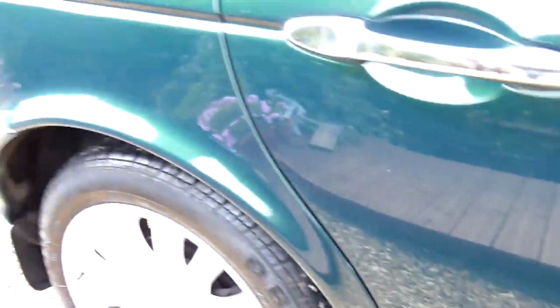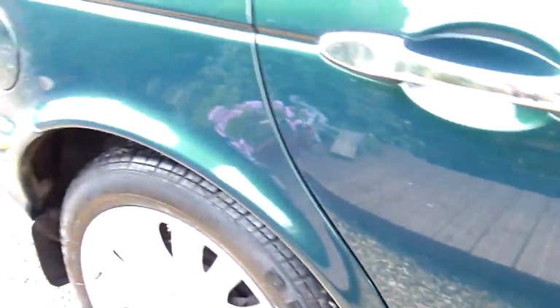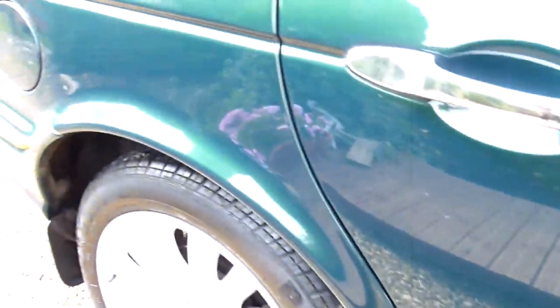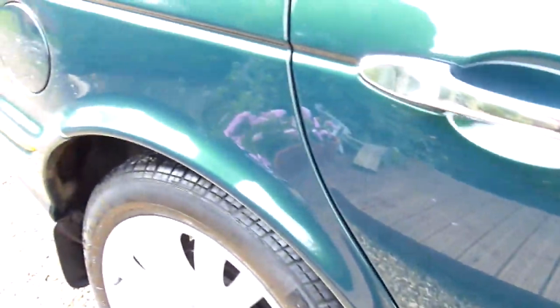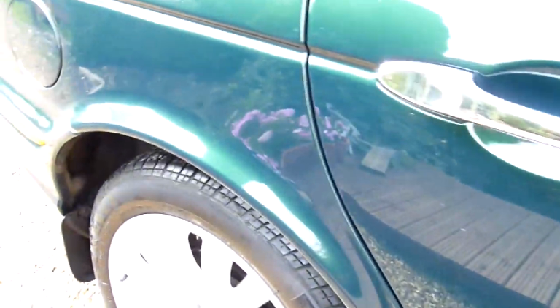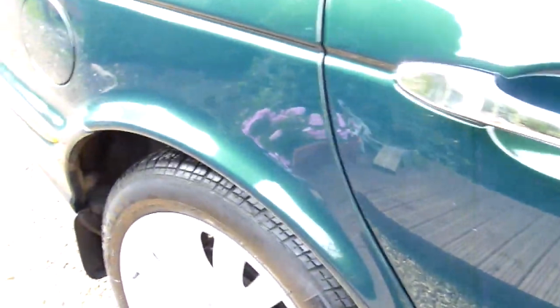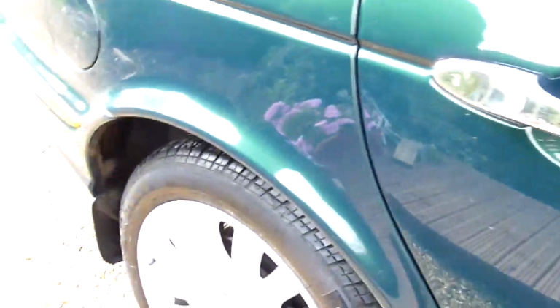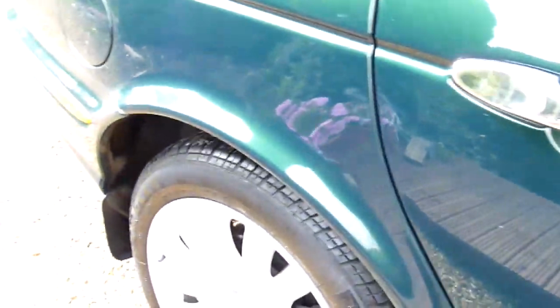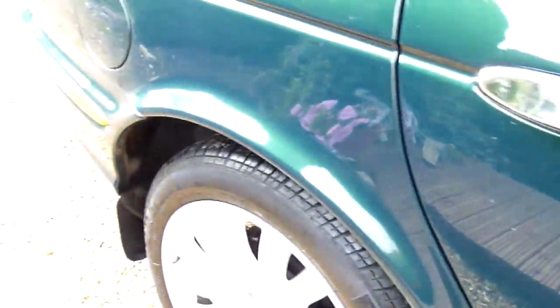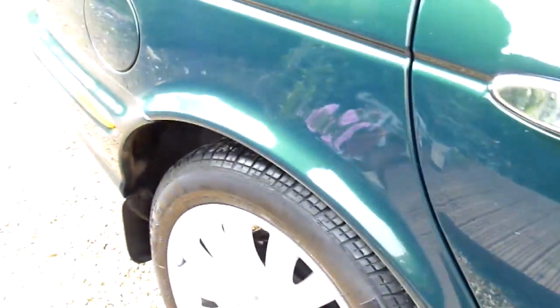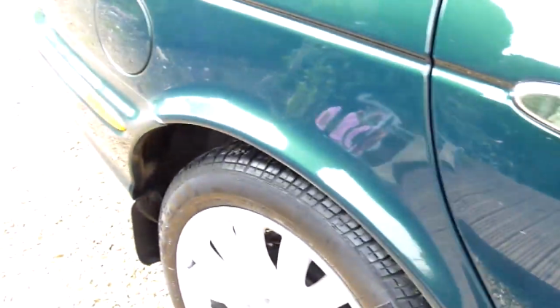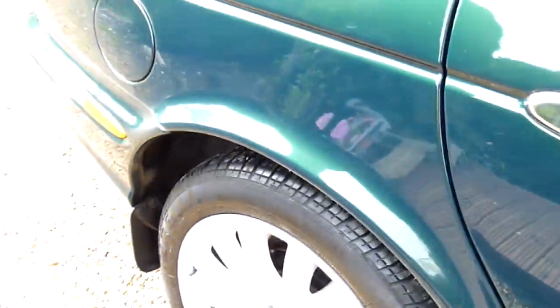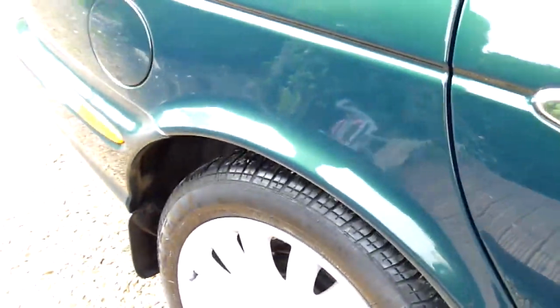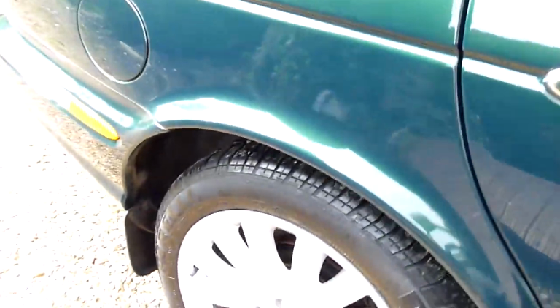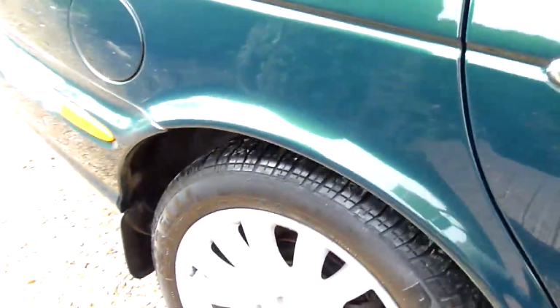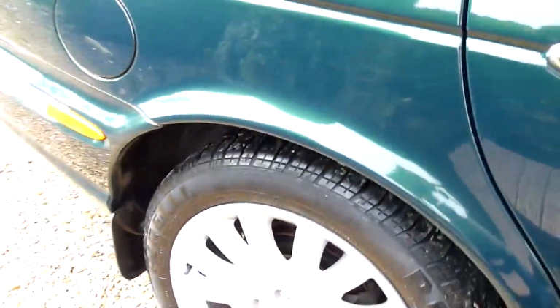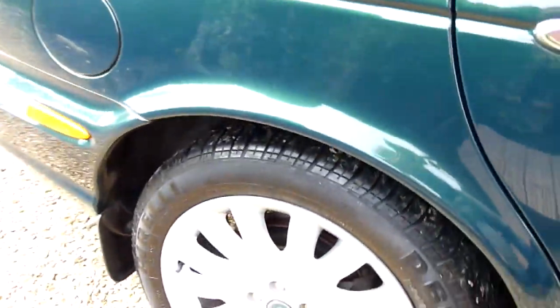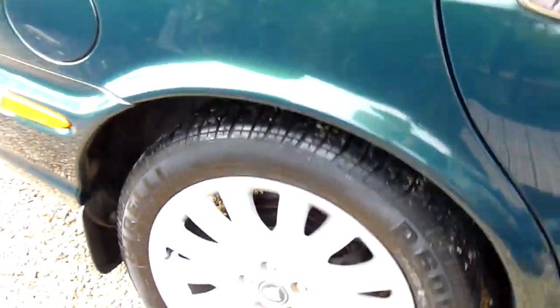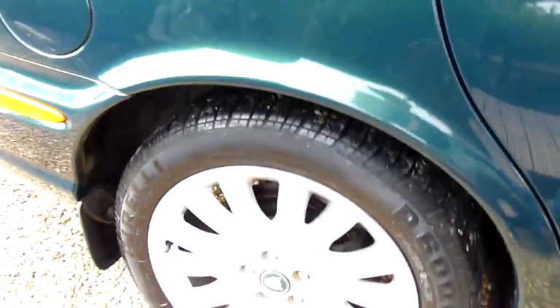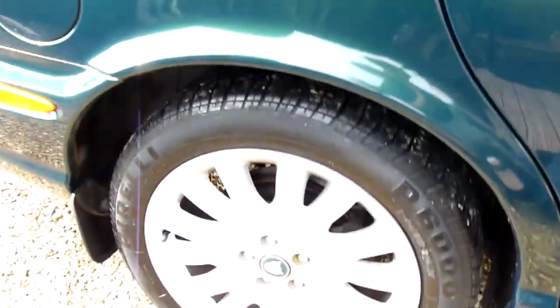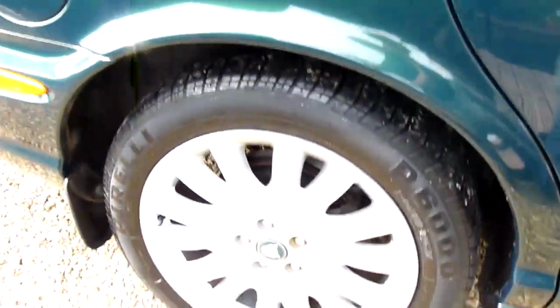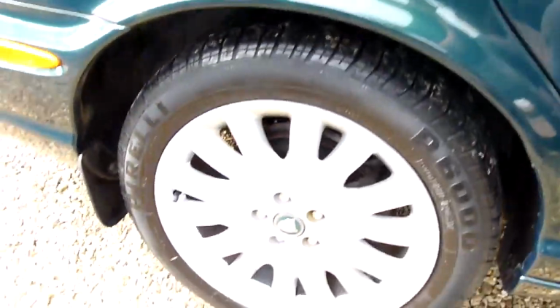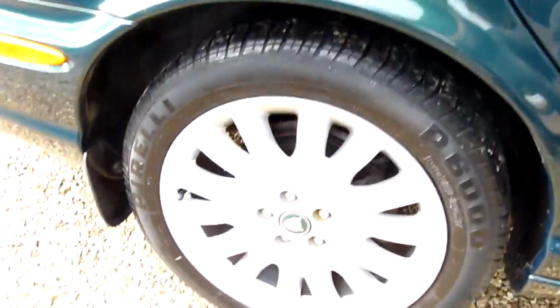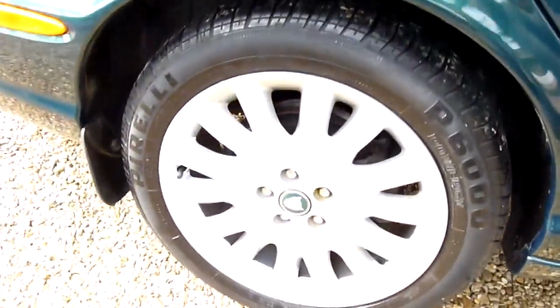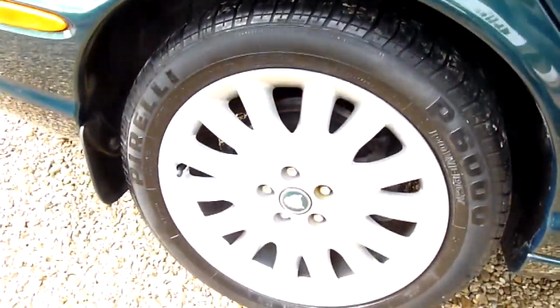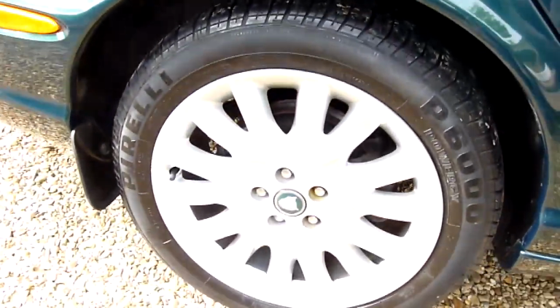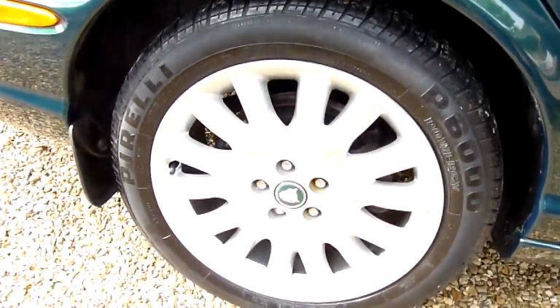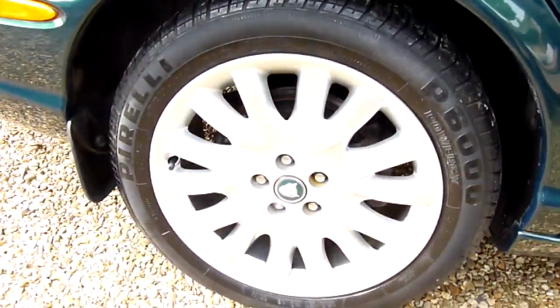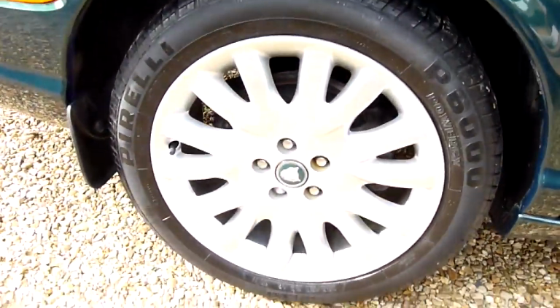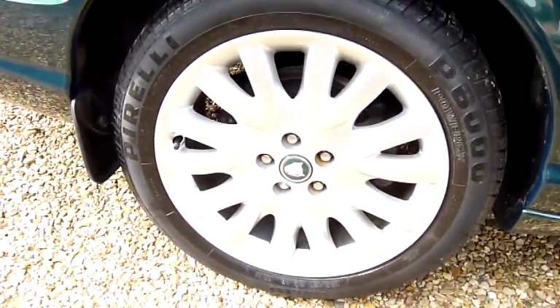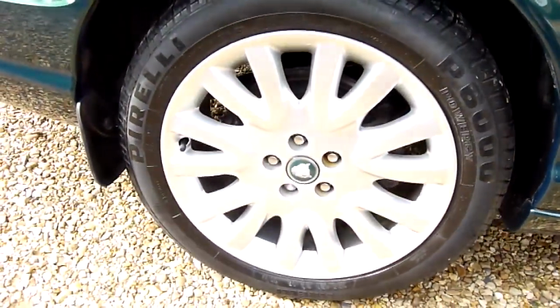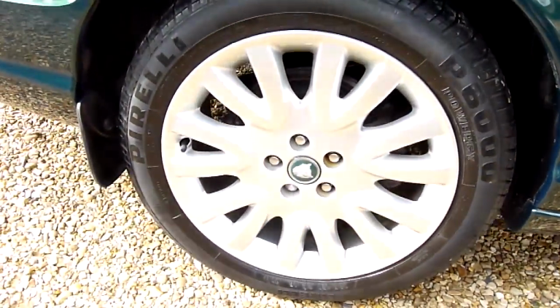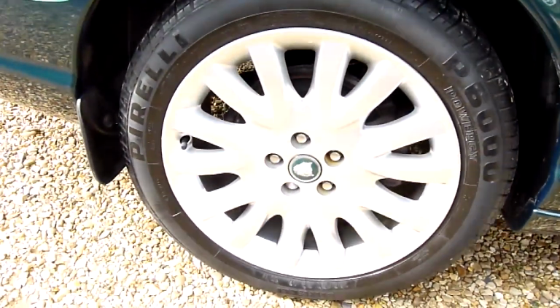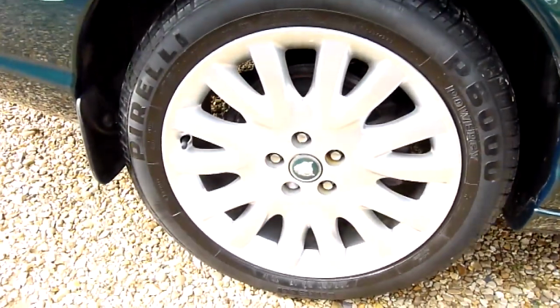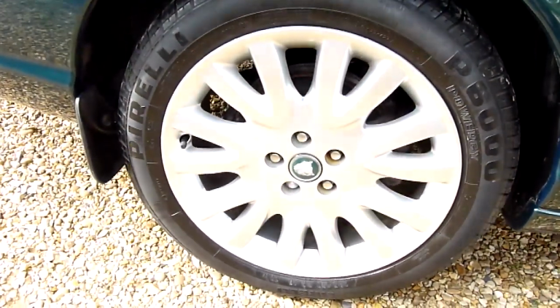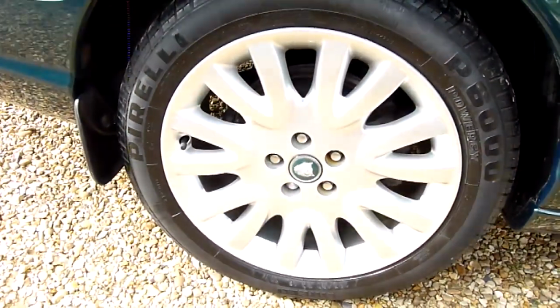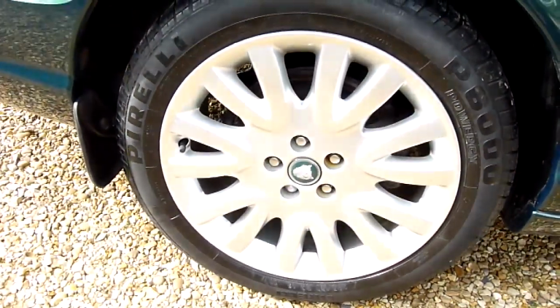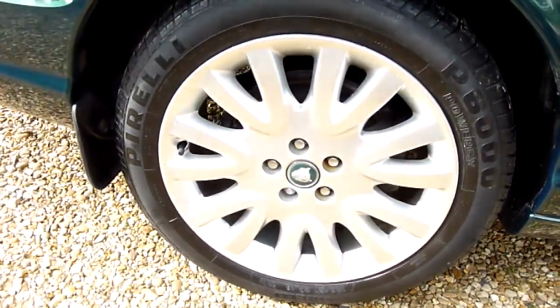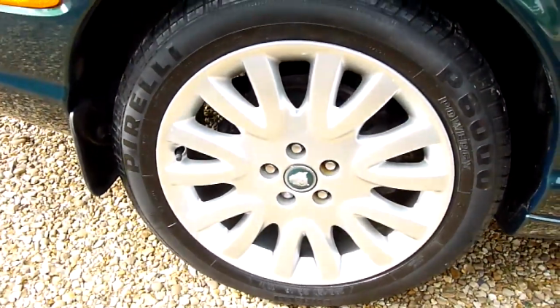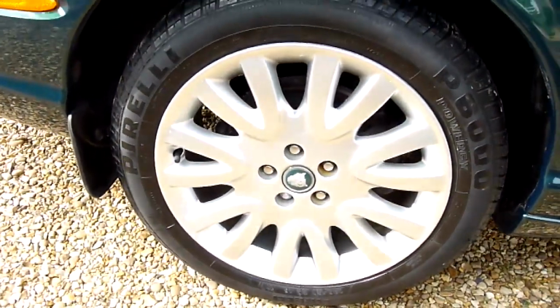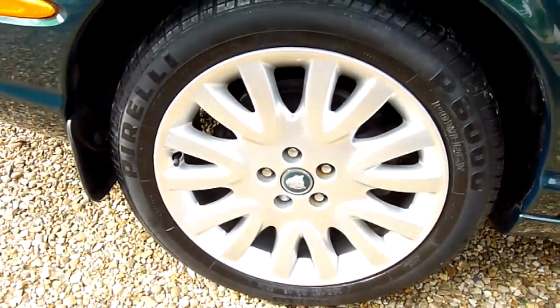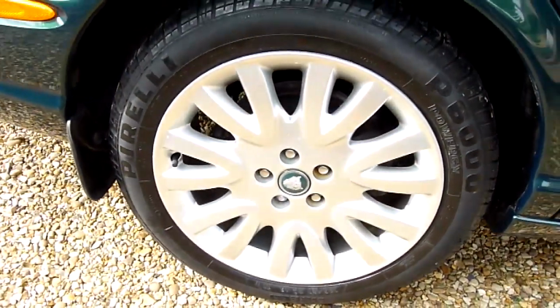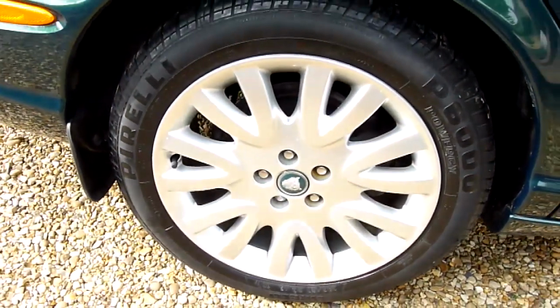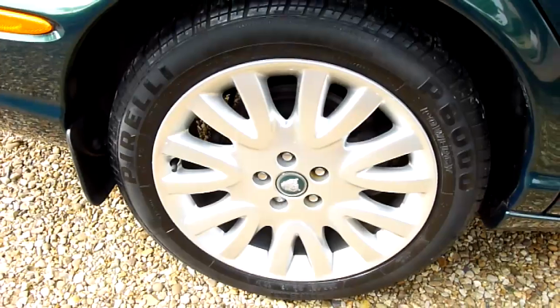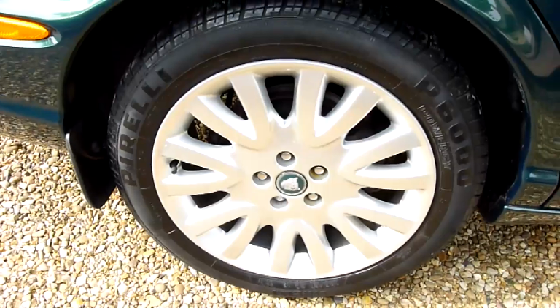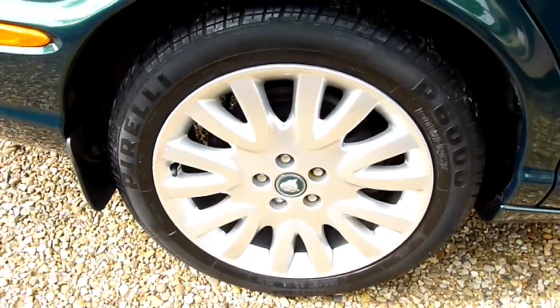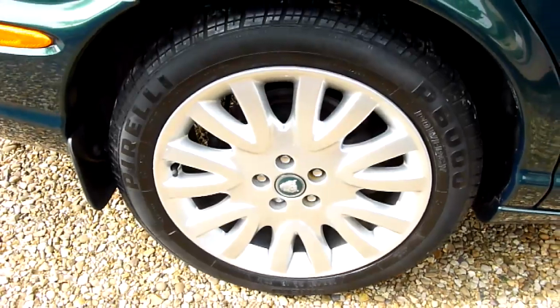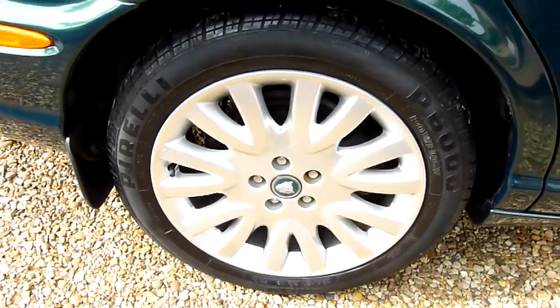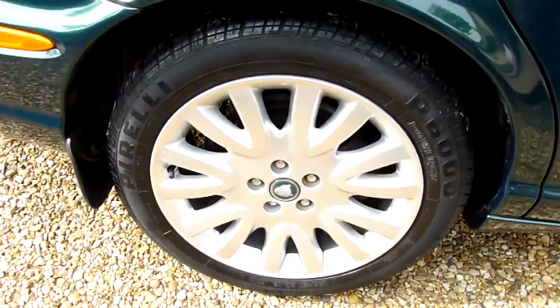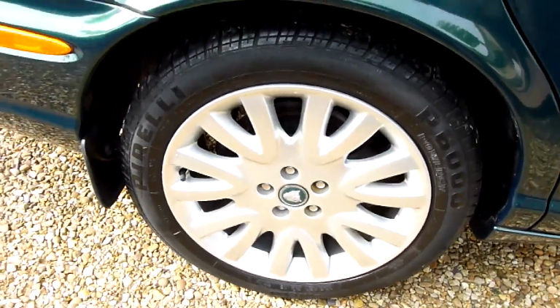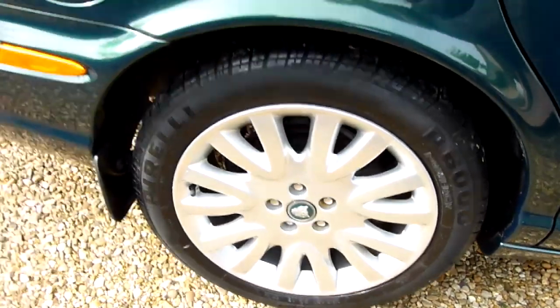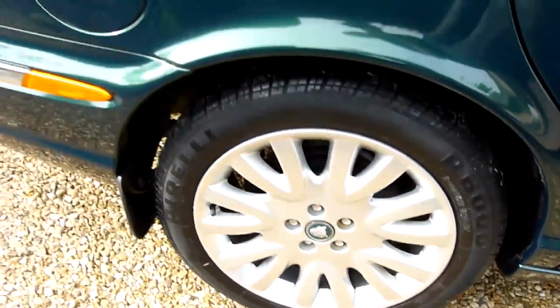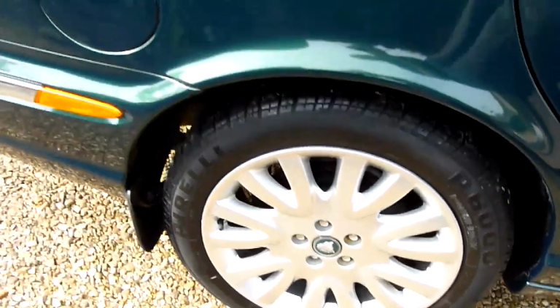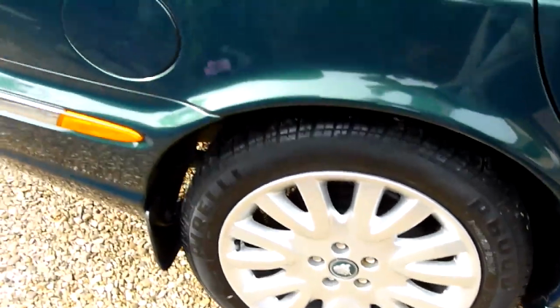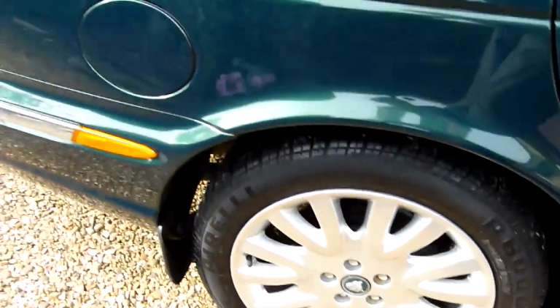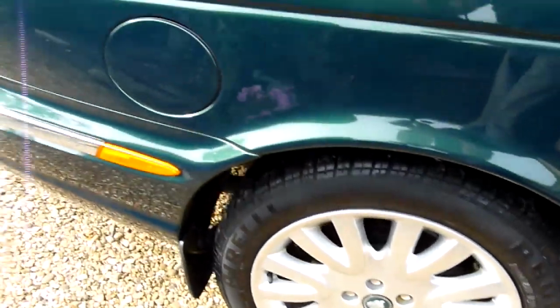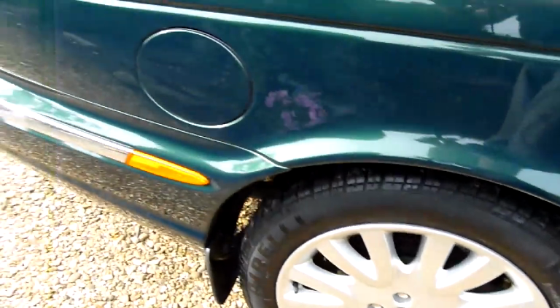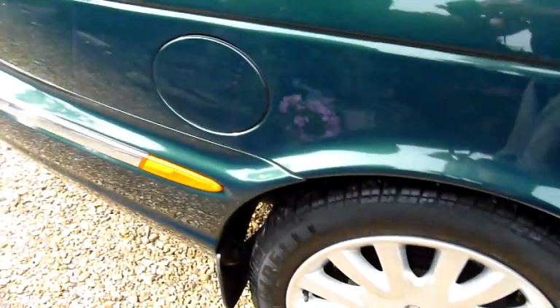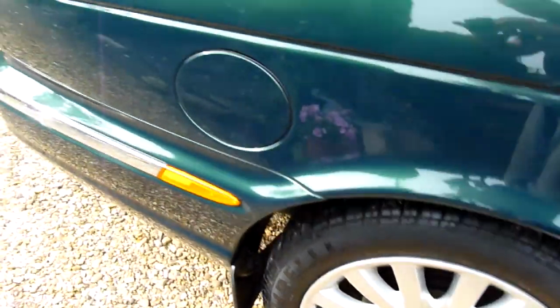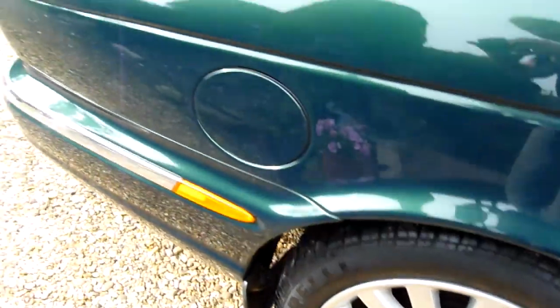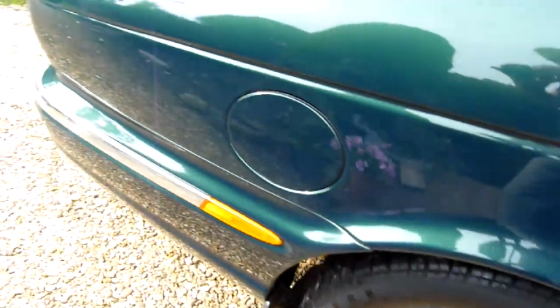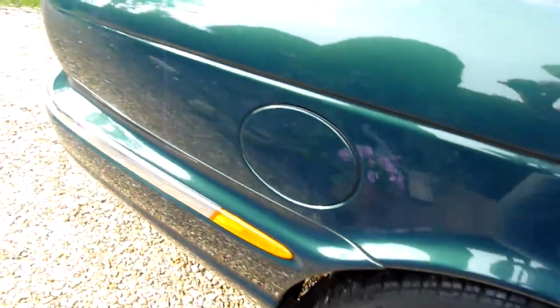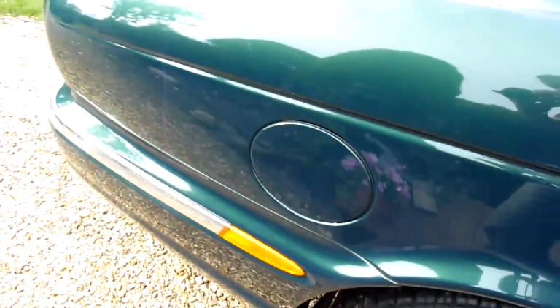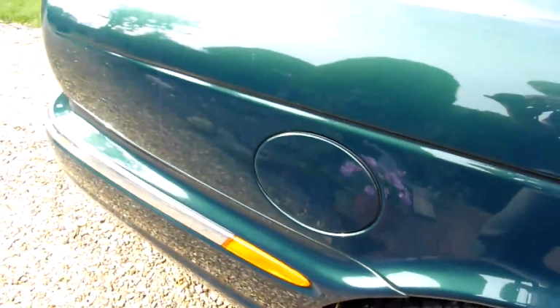All around the arches, the rear wheel there is absolutely perfect. Again, correct Pirelli tyres.